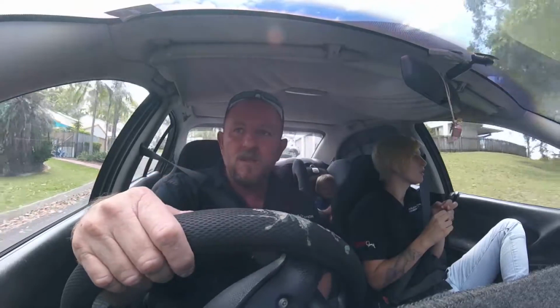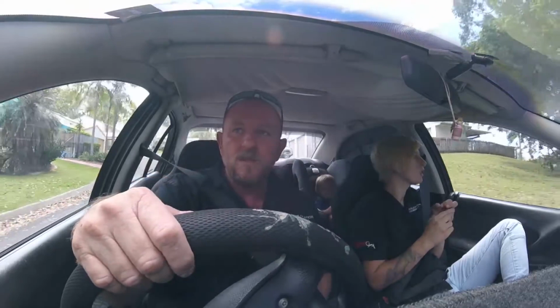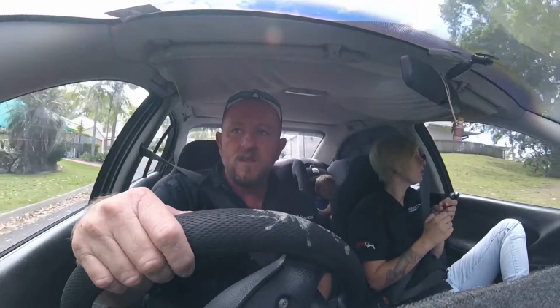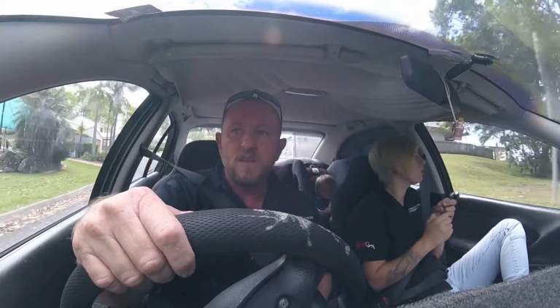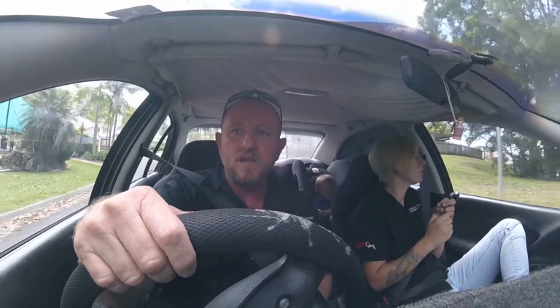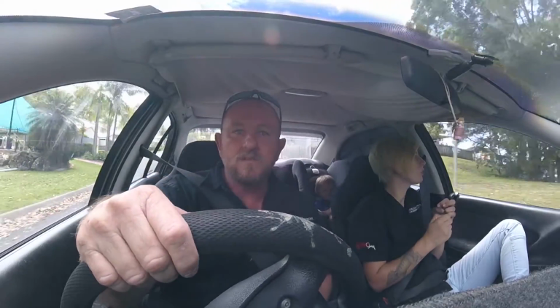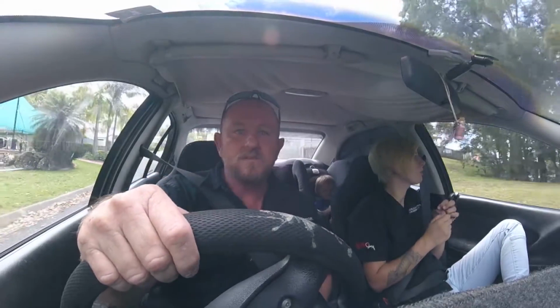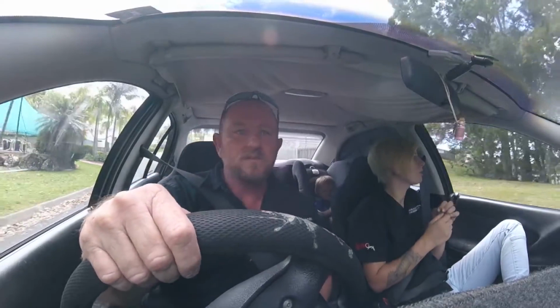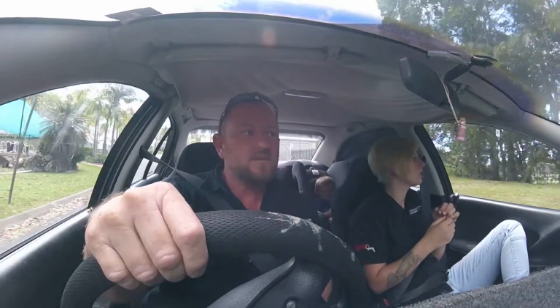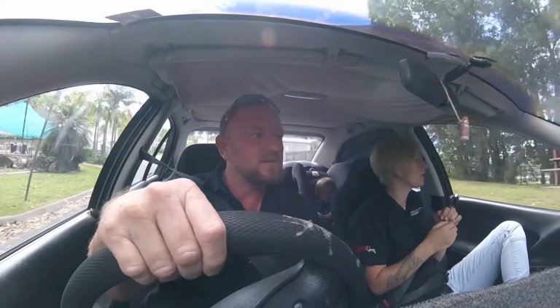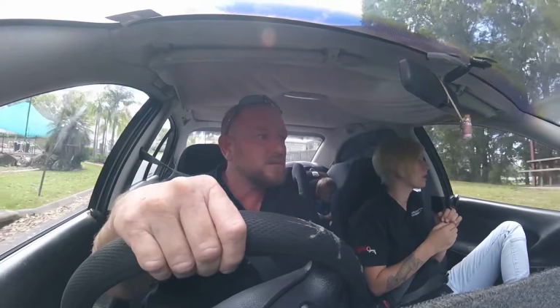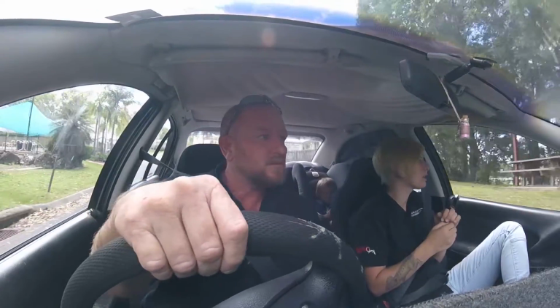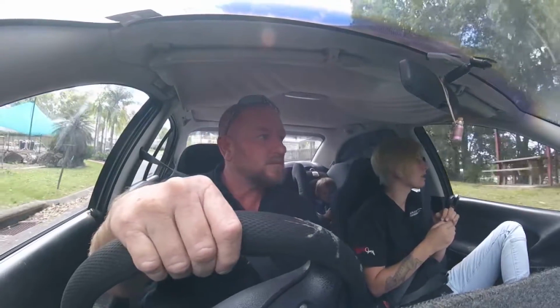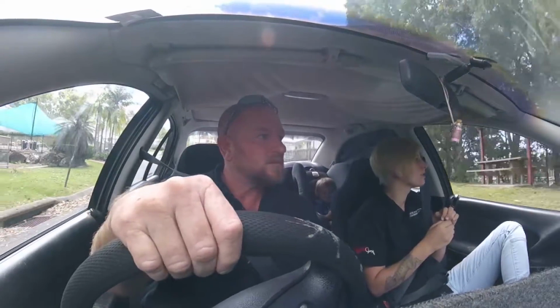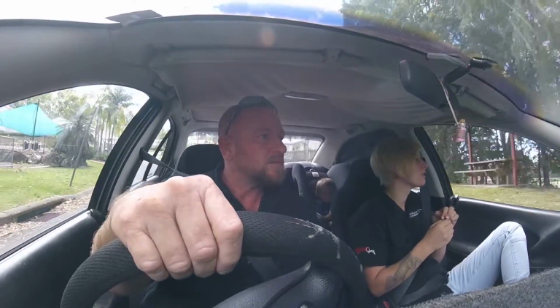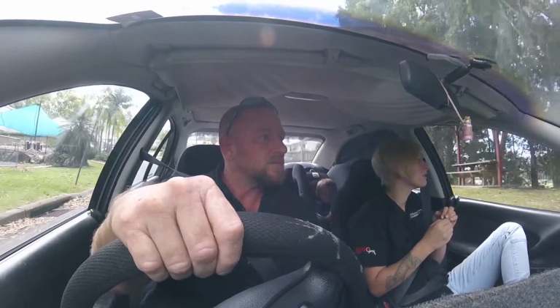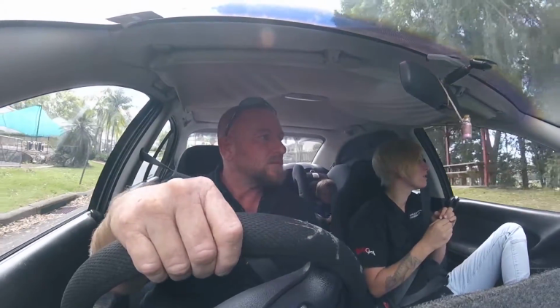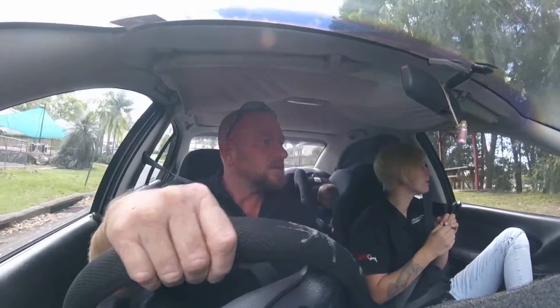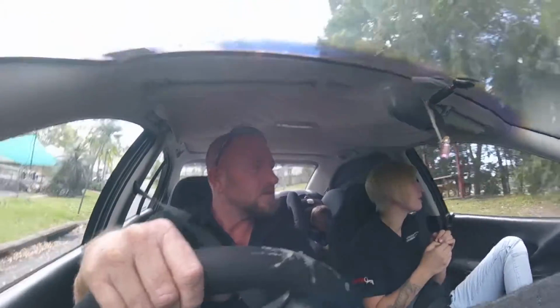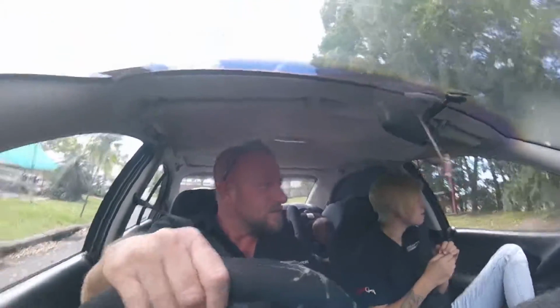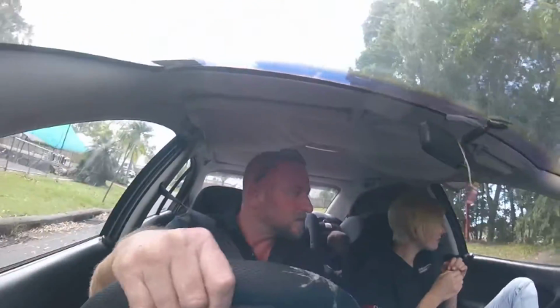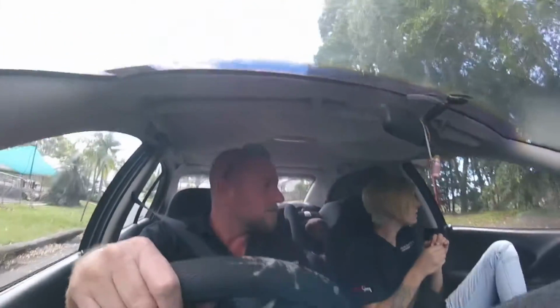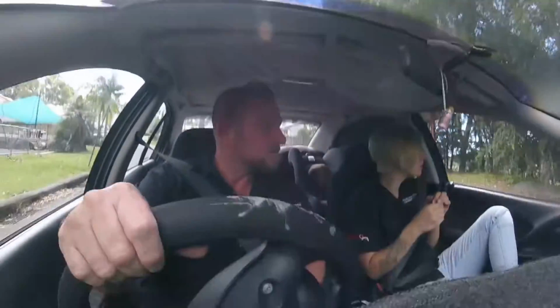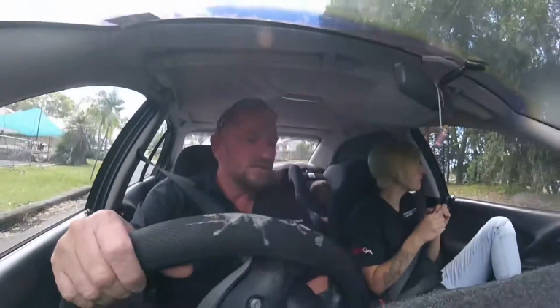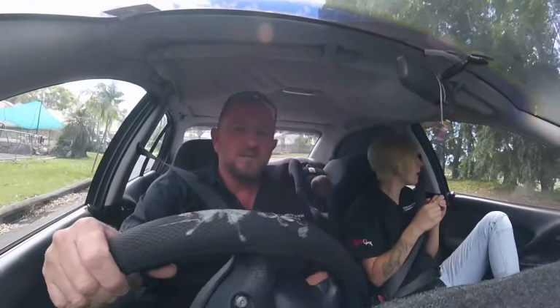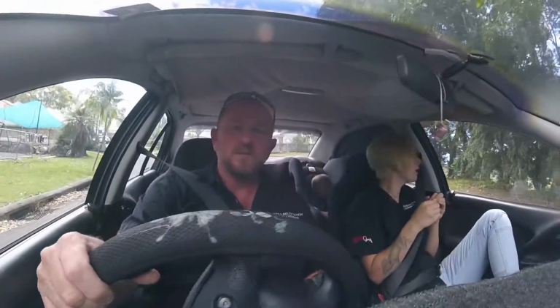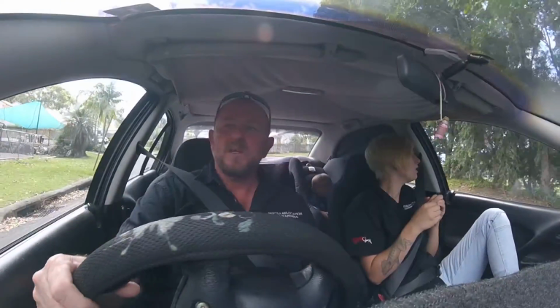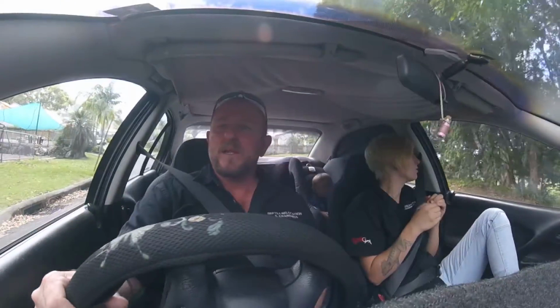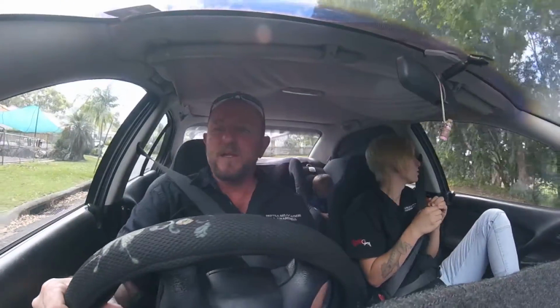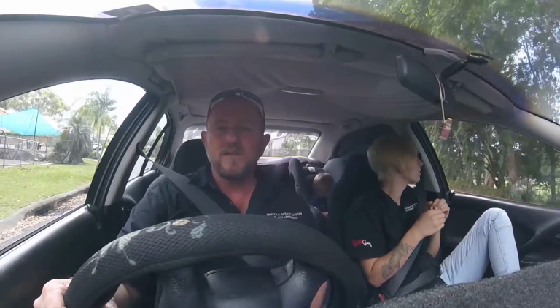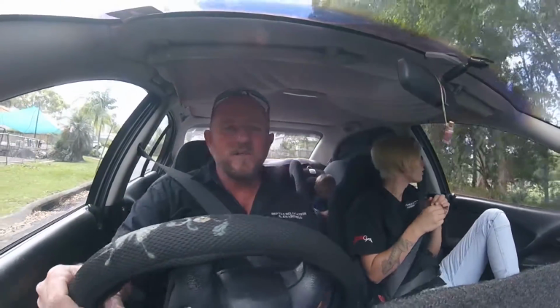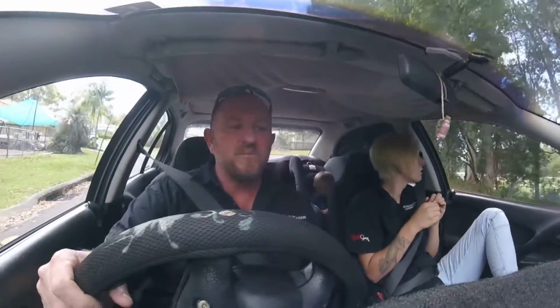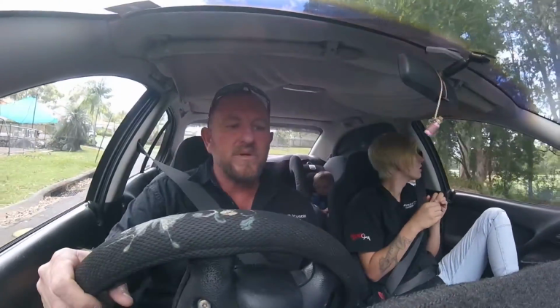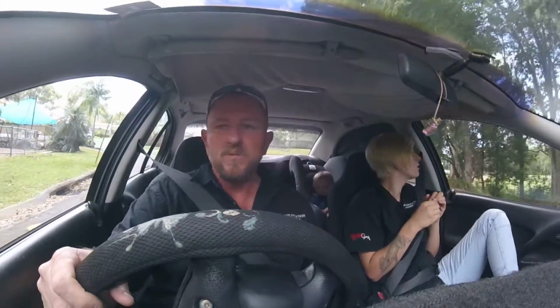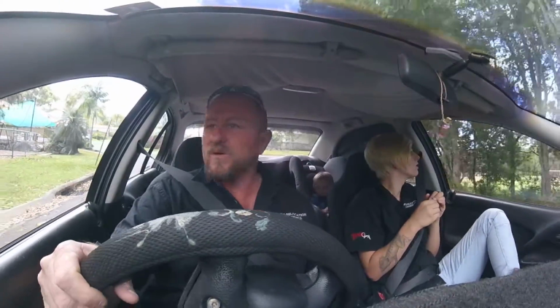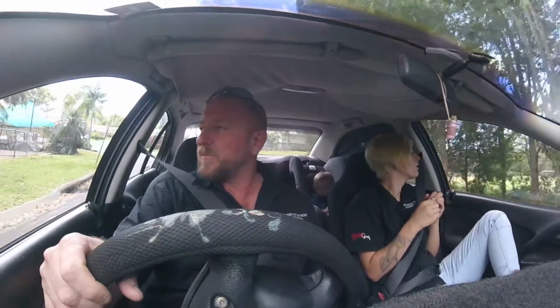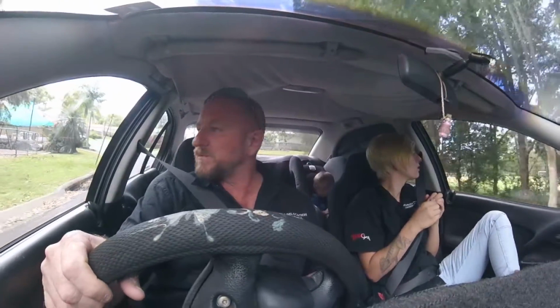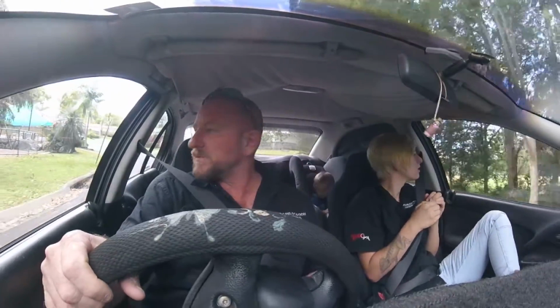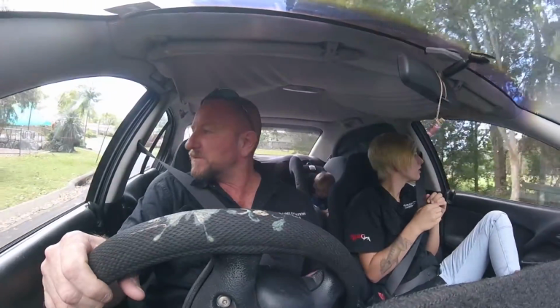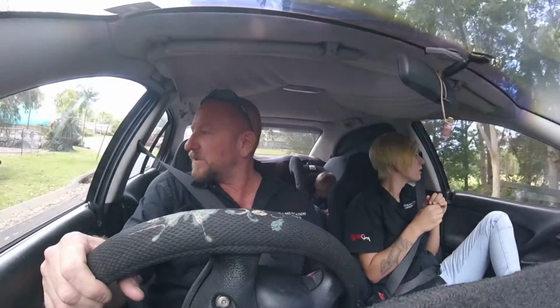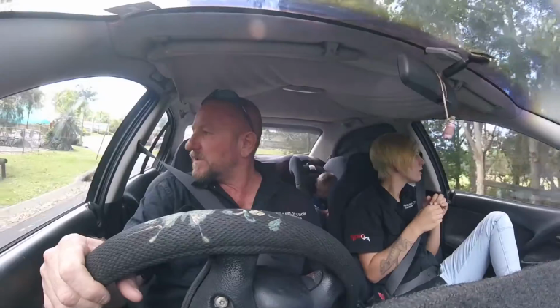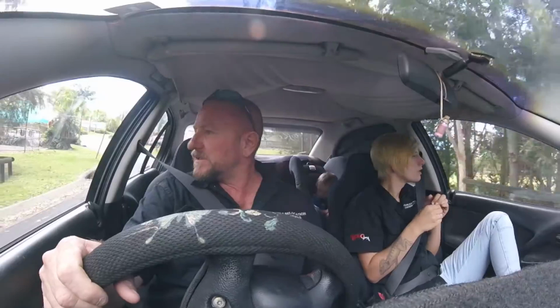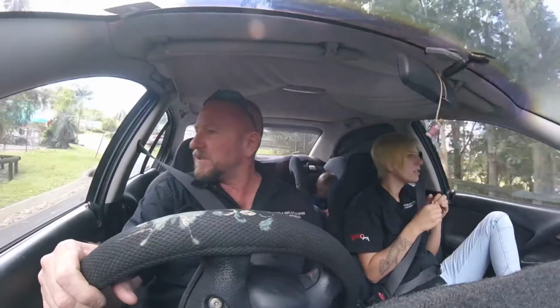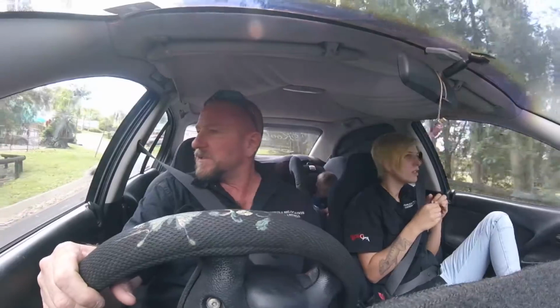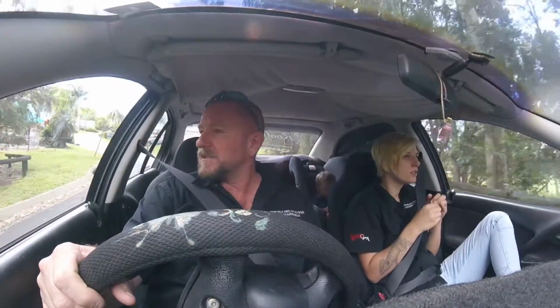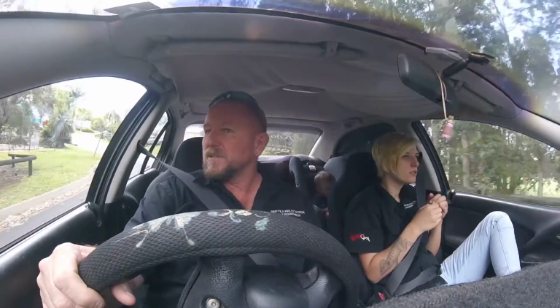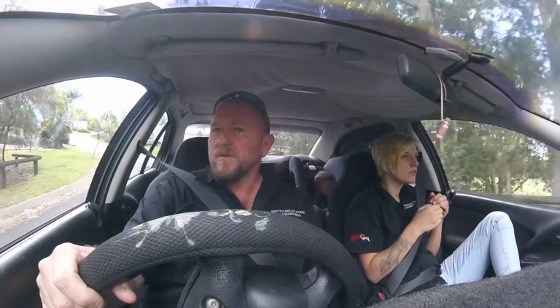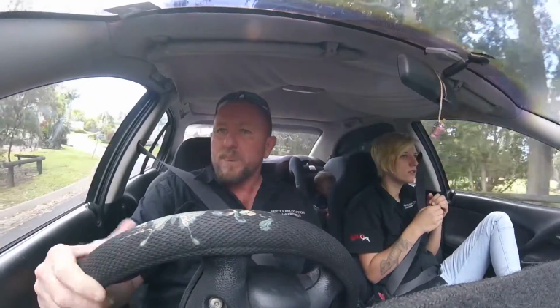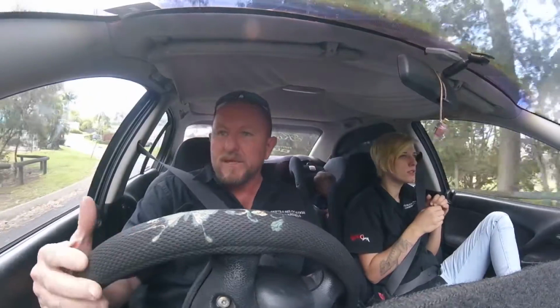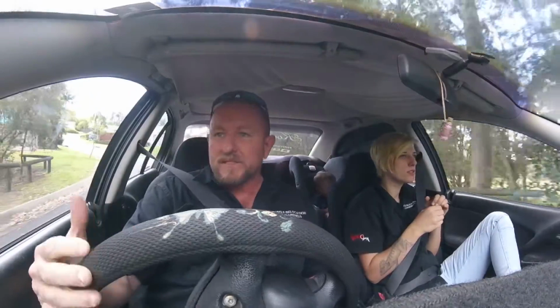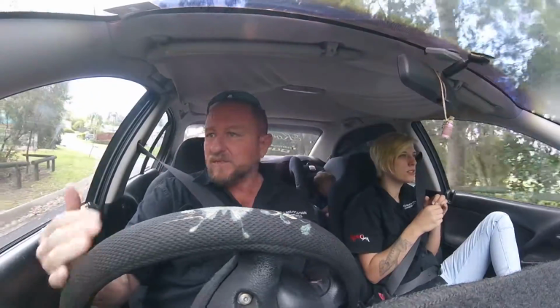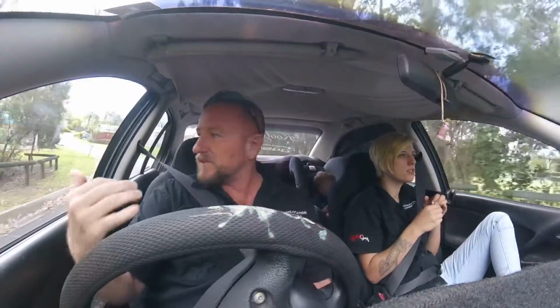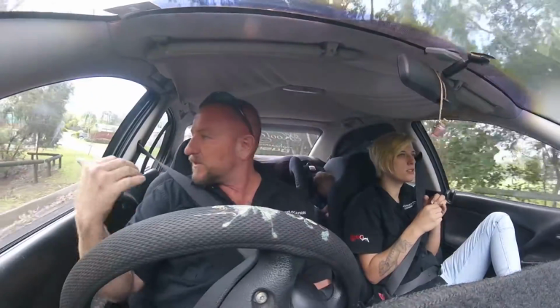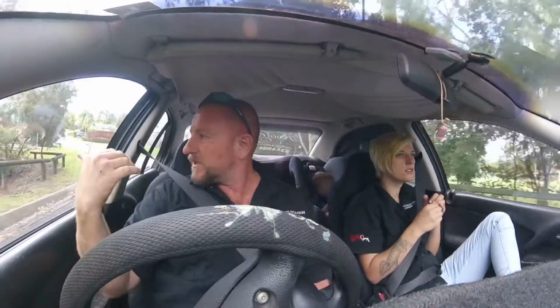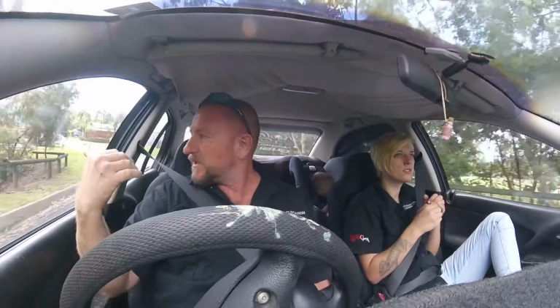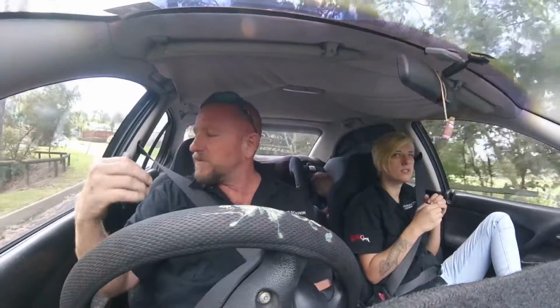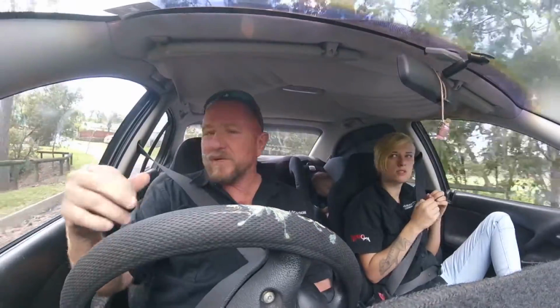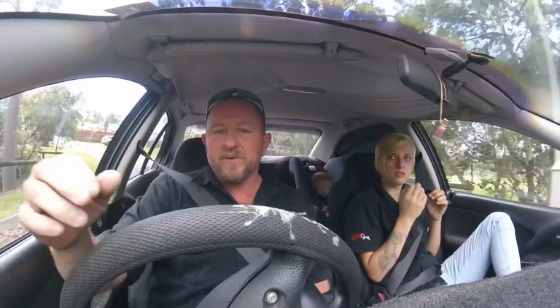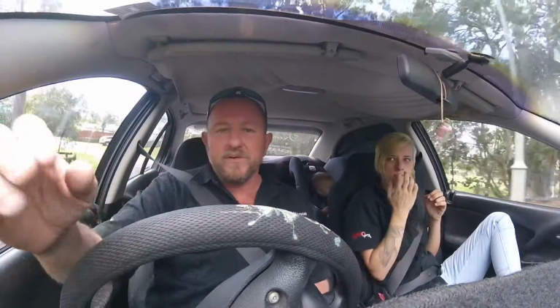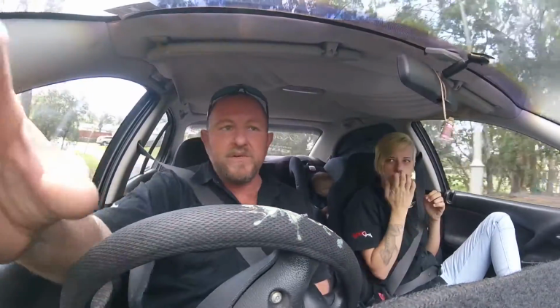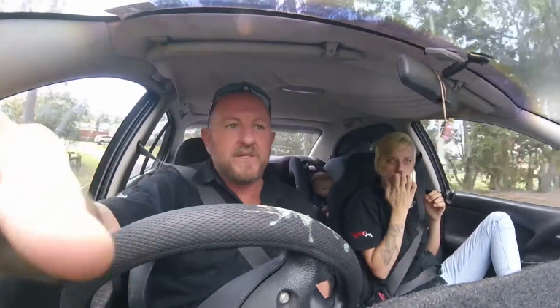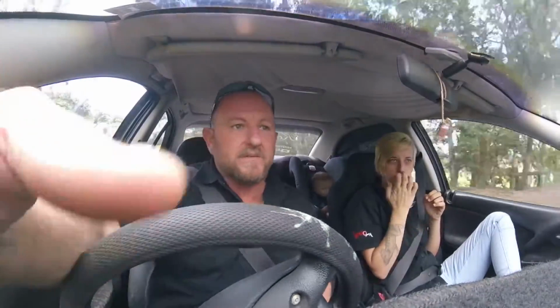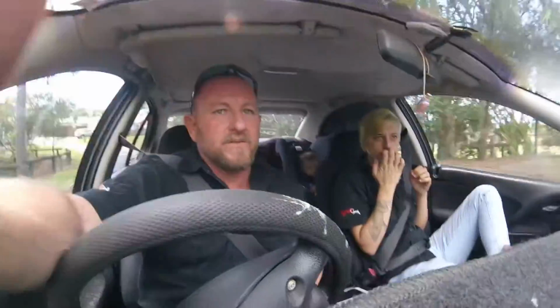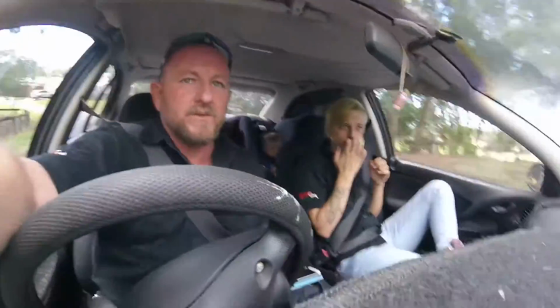Are you blowing bubbles in the back there? No, it's not me blowing bubbles in the front. See all this vegetation here? There's a bit of green tree snake habitat inside.